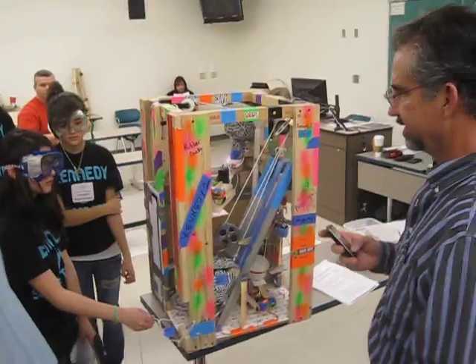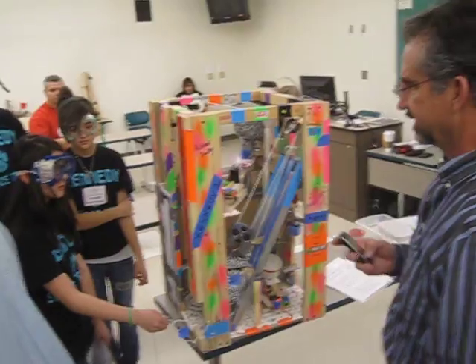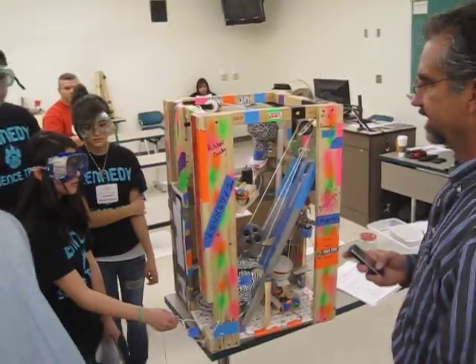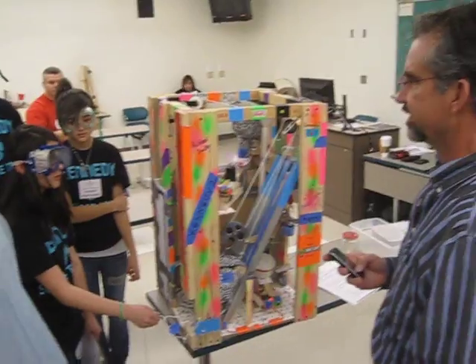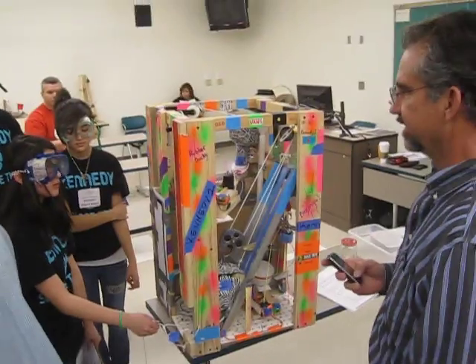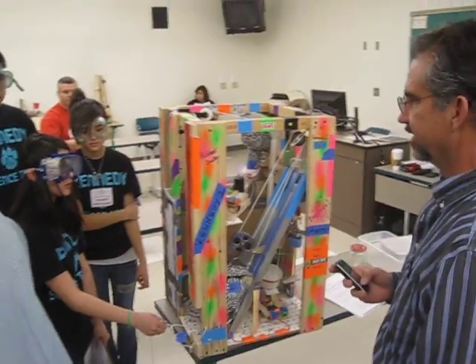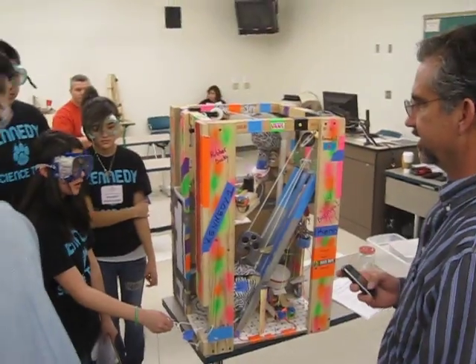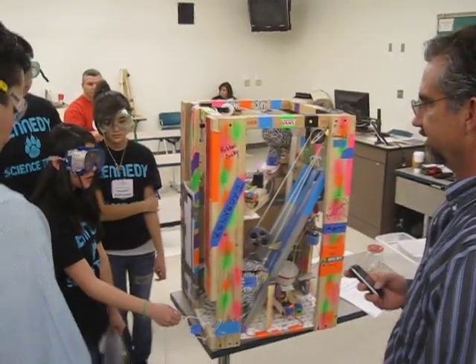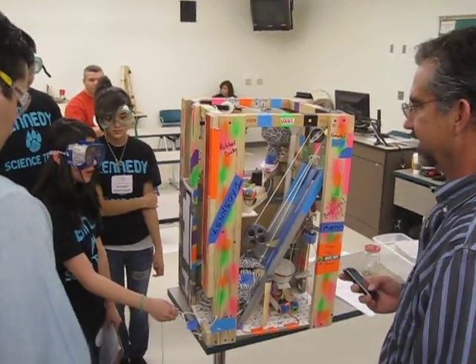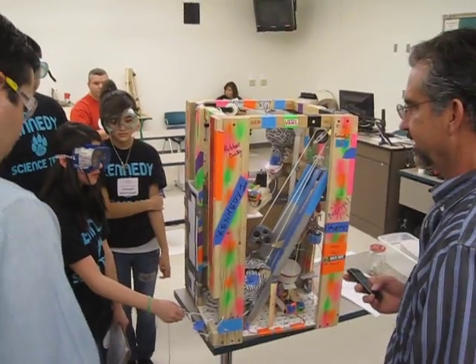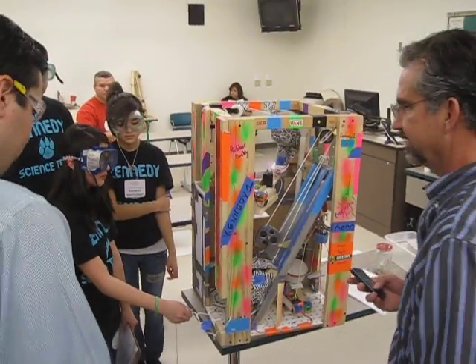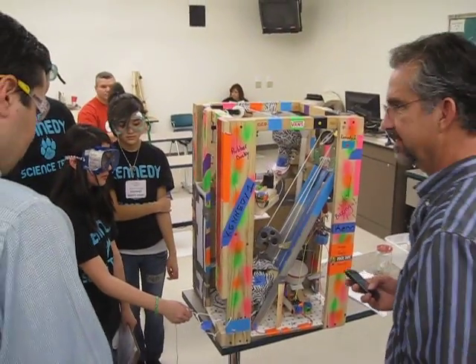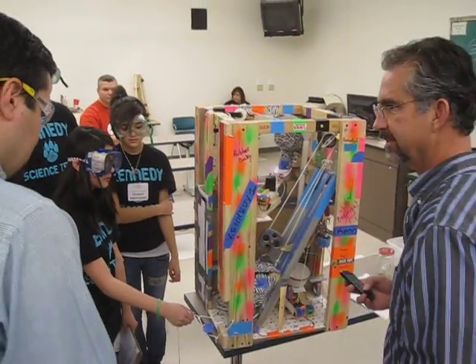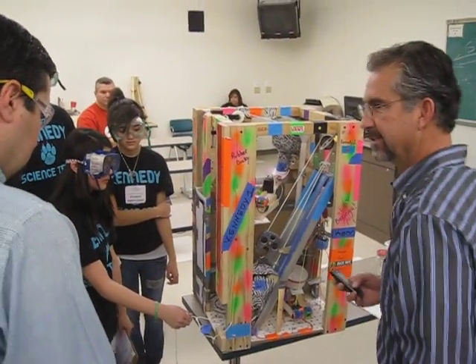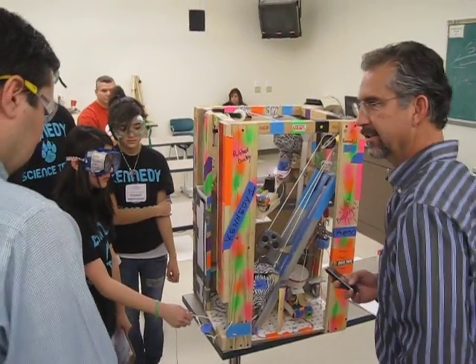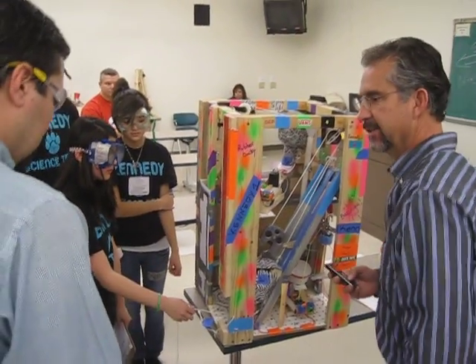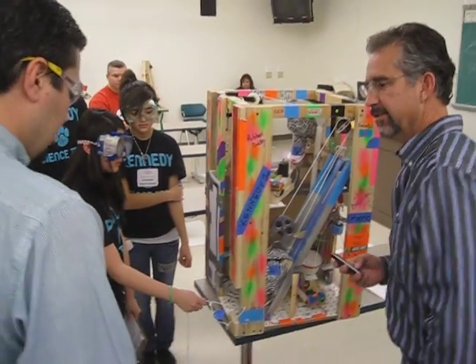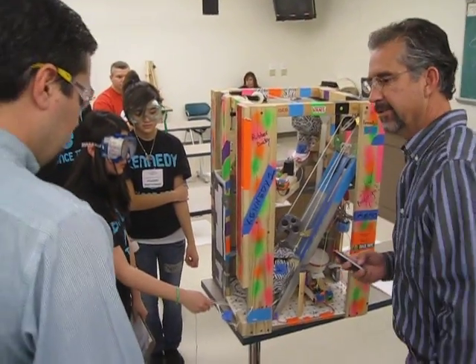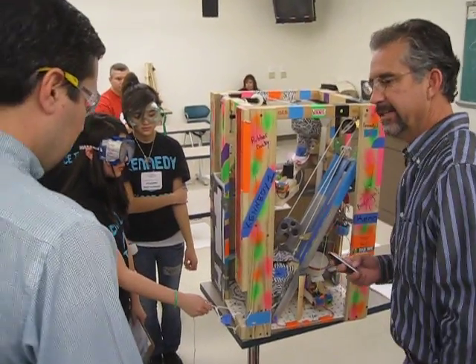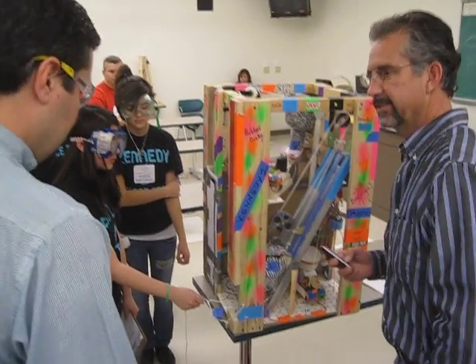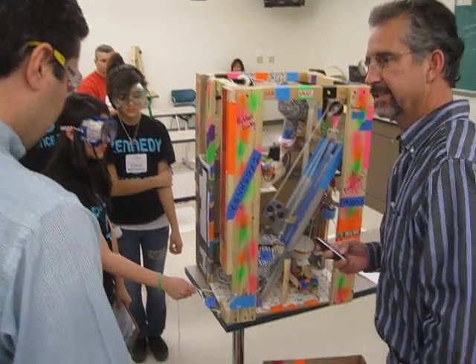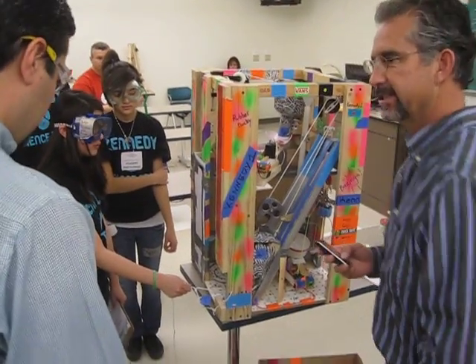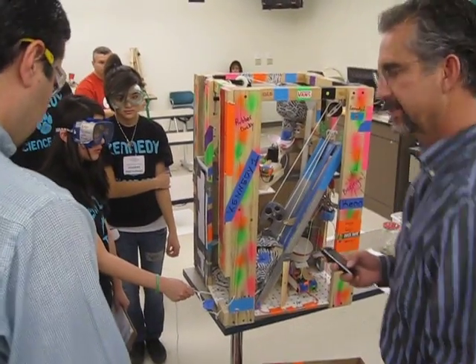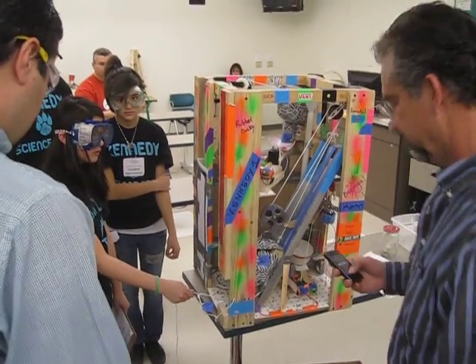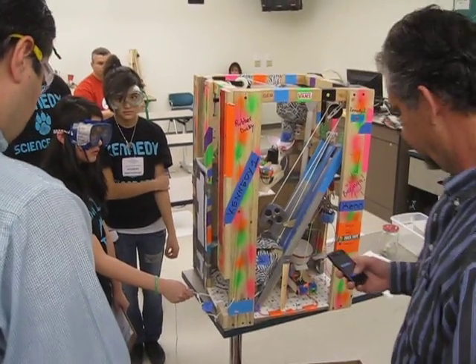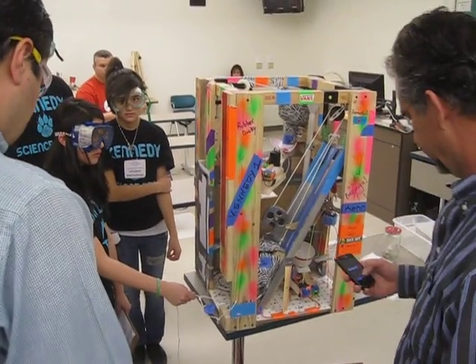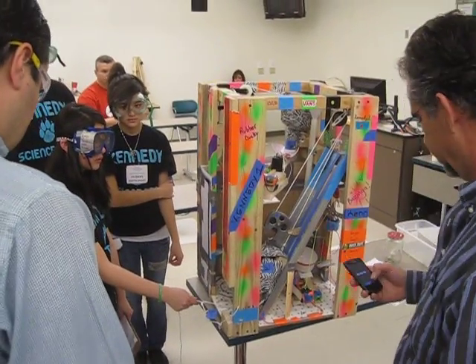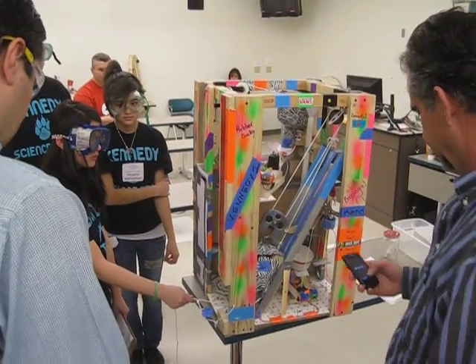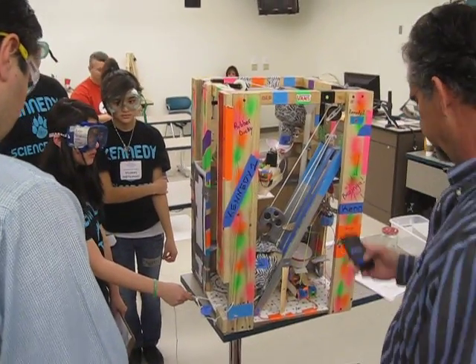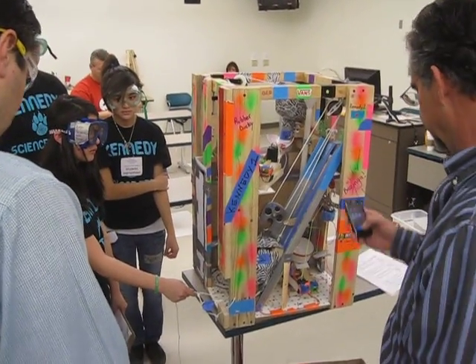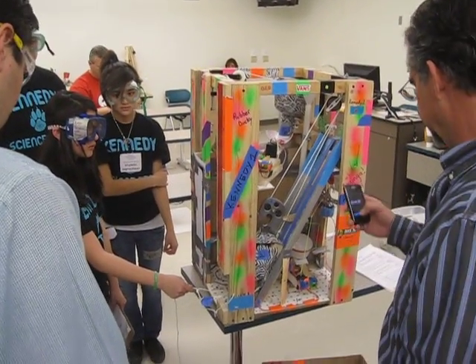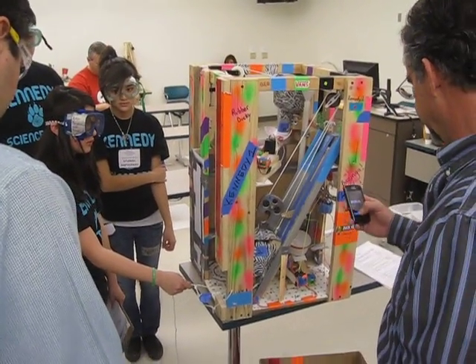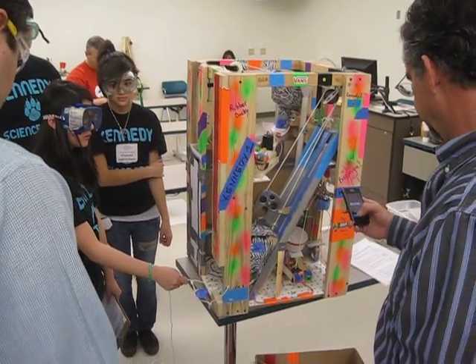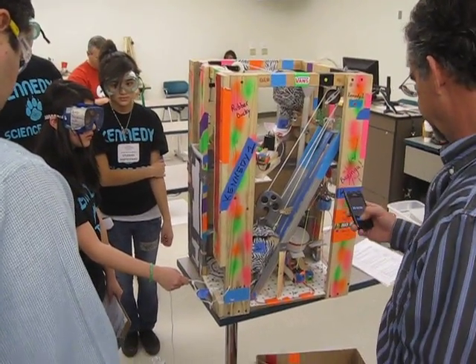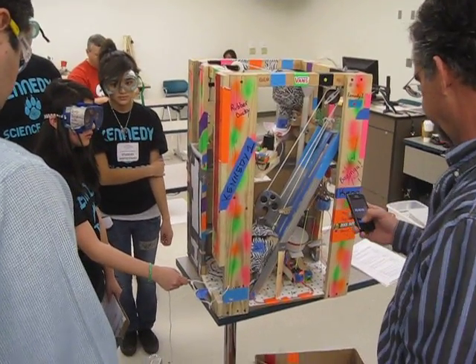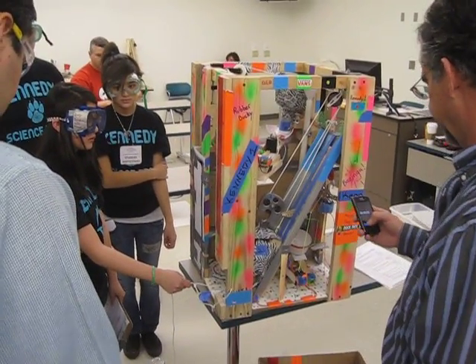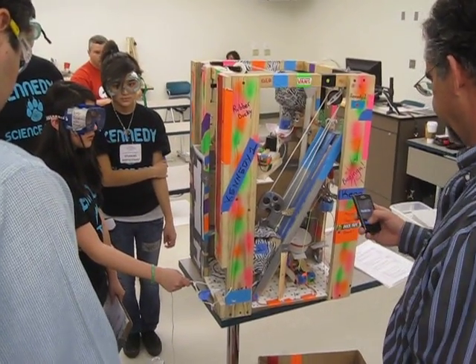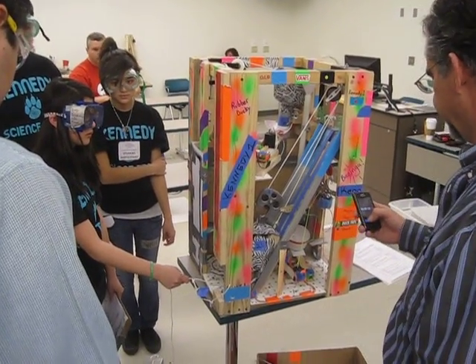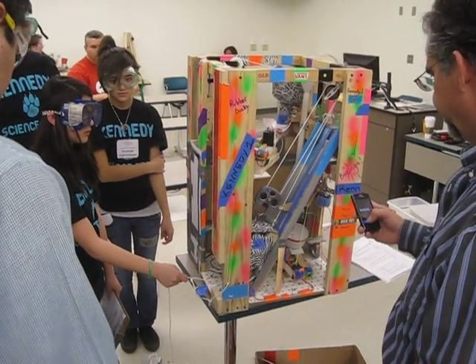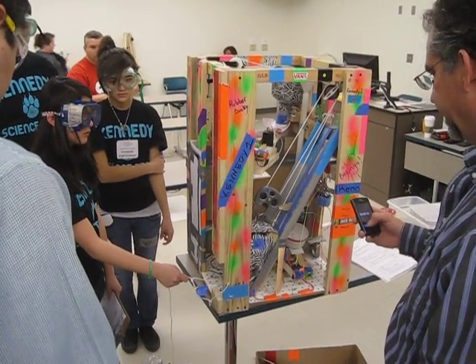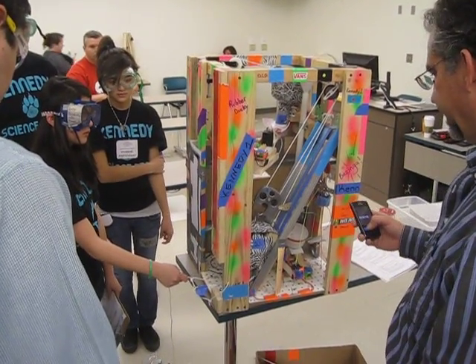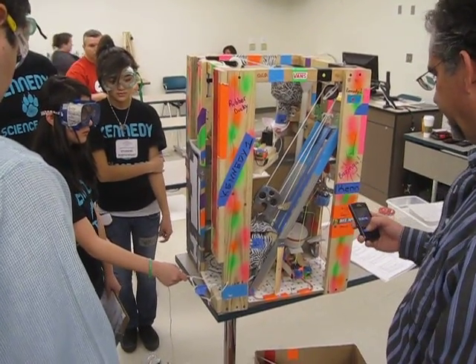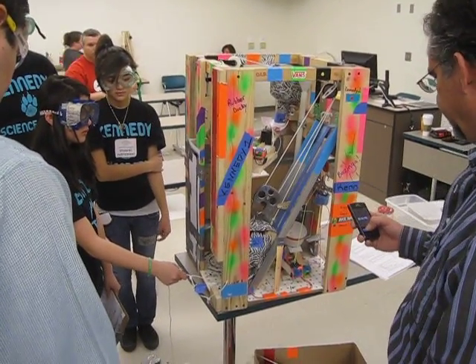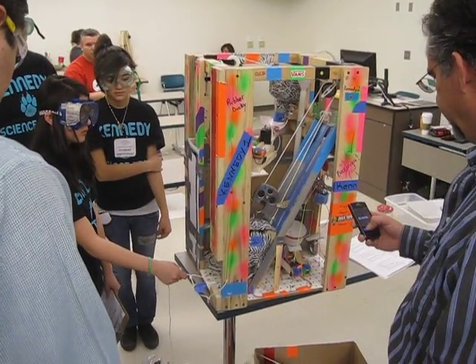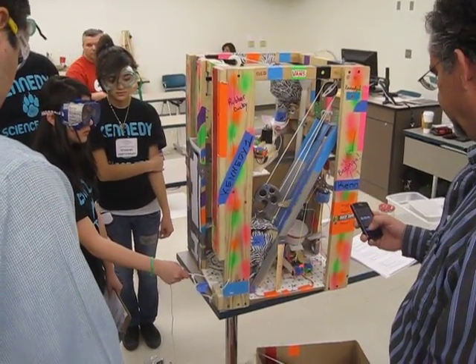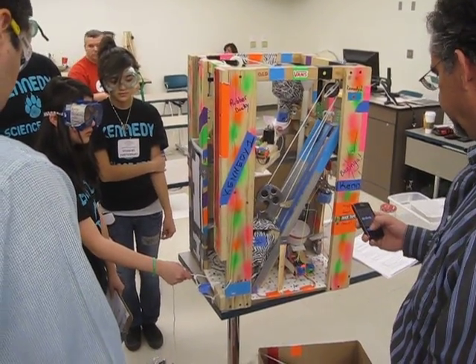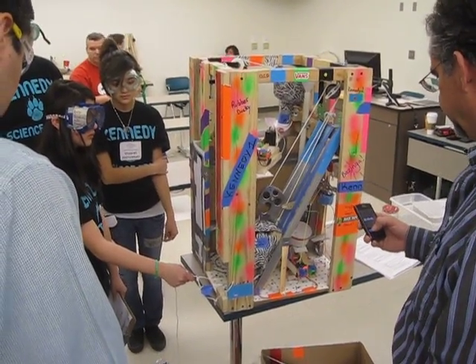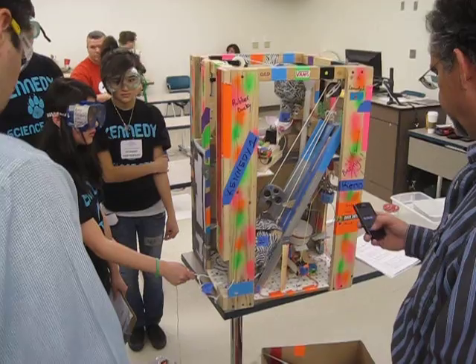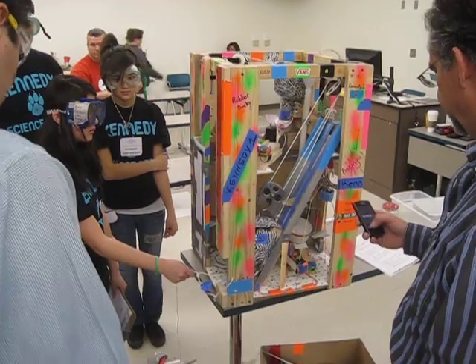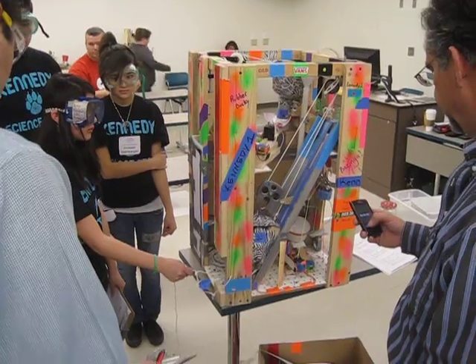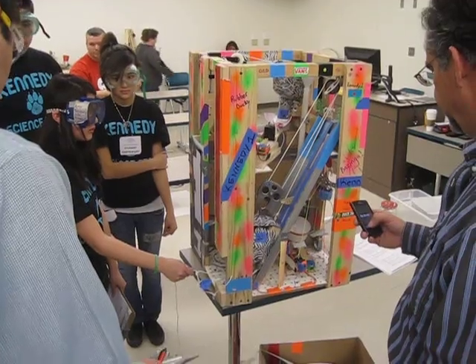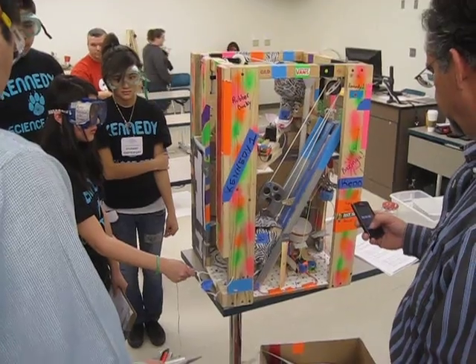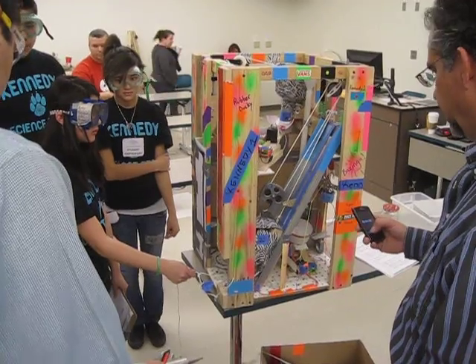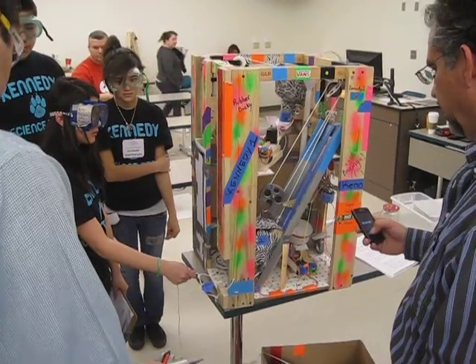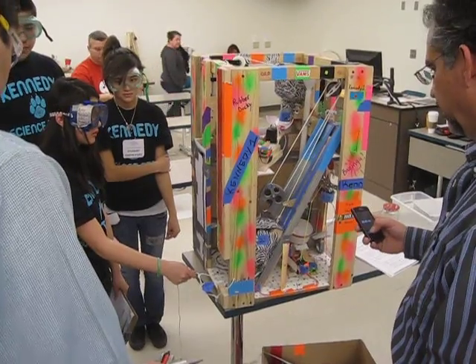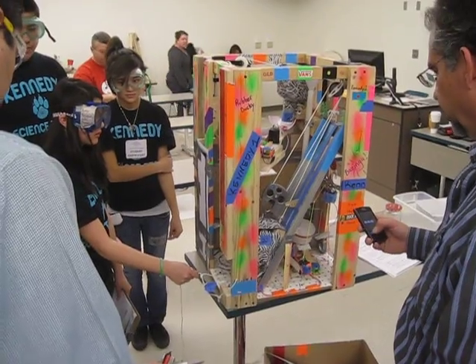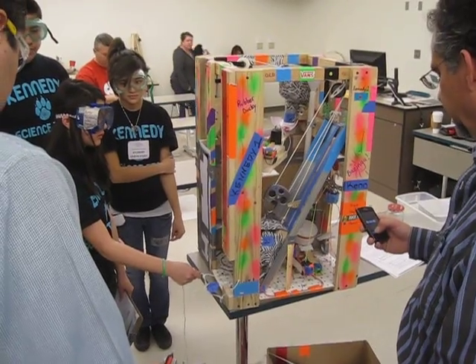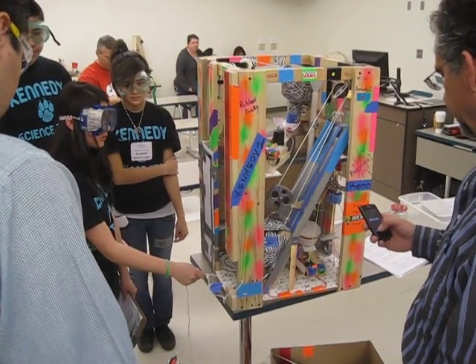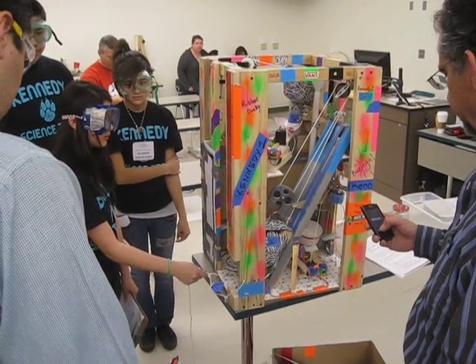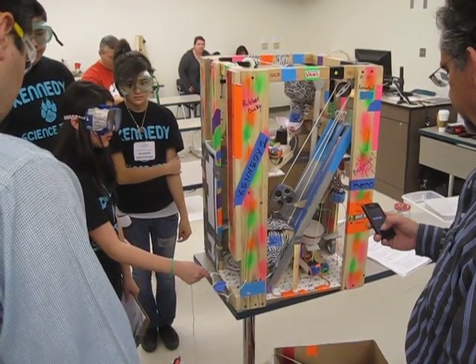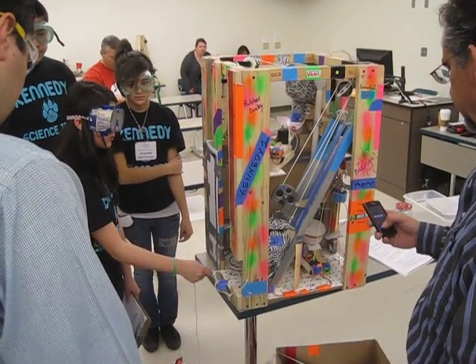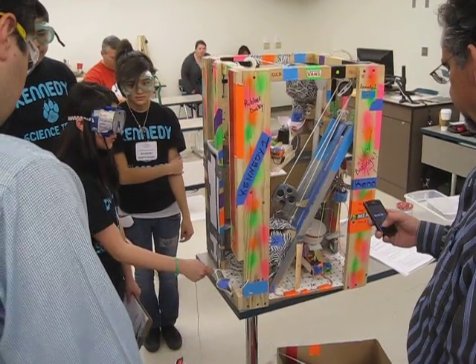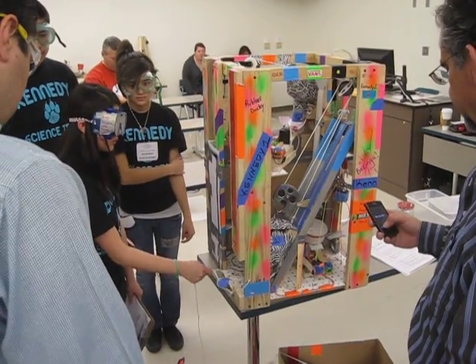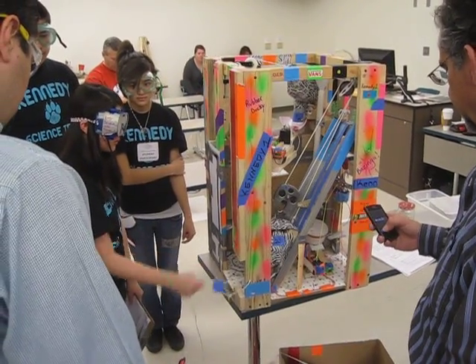I'll say stop, okay? You ready, Chris? Okay. Ready. Okay. Three, two, one, start.